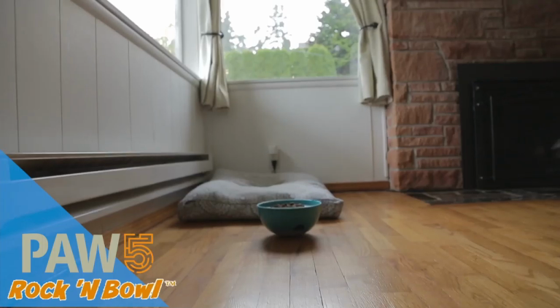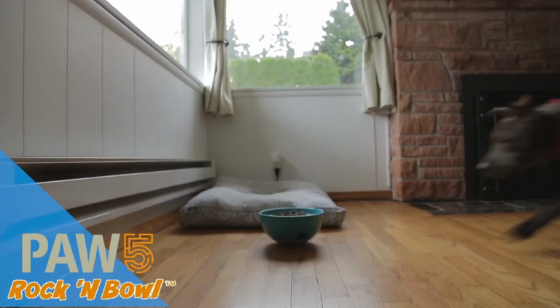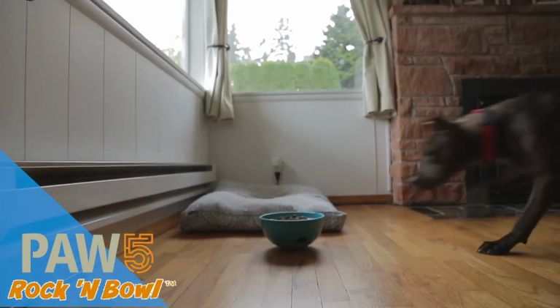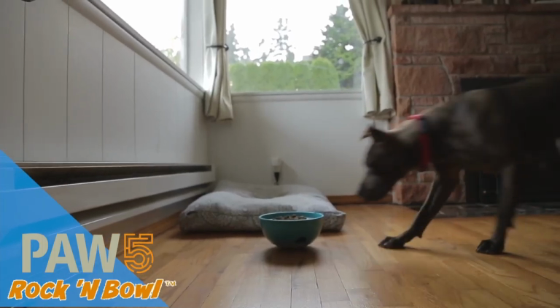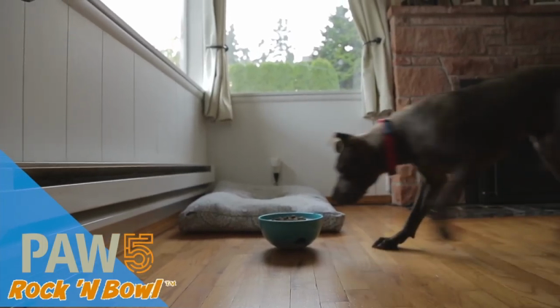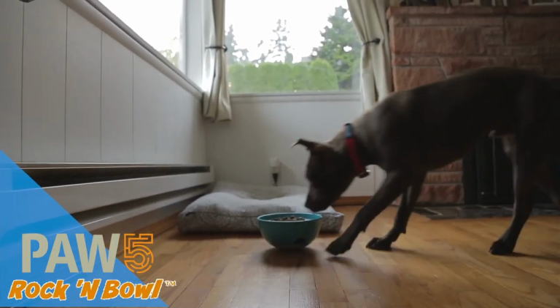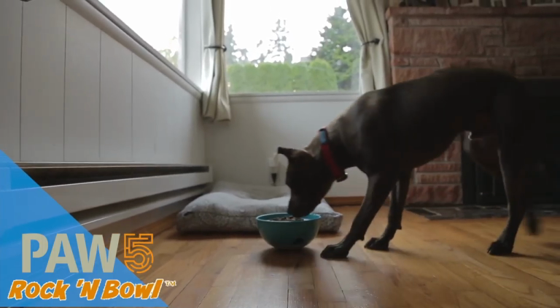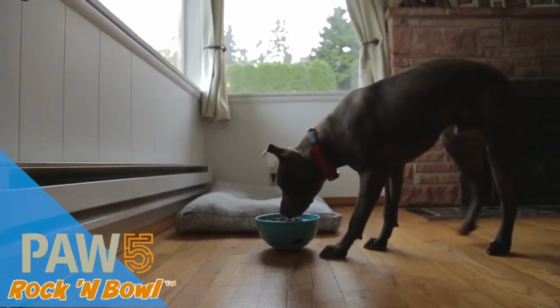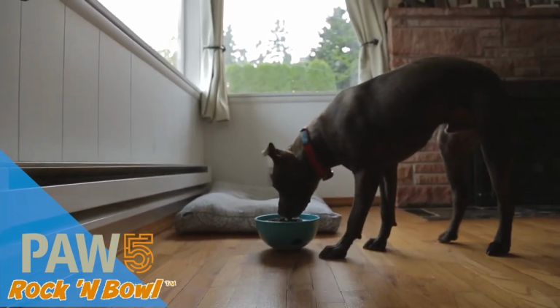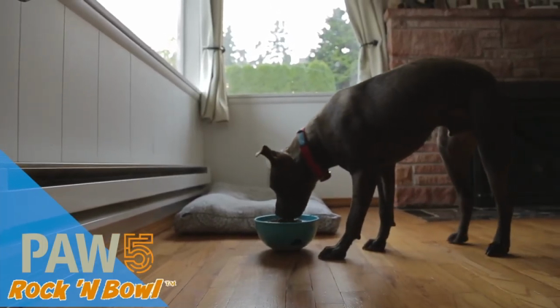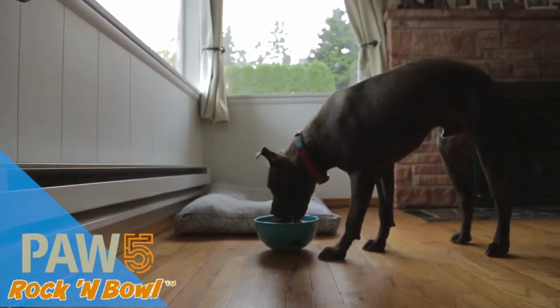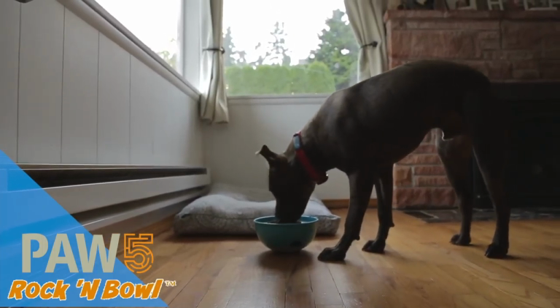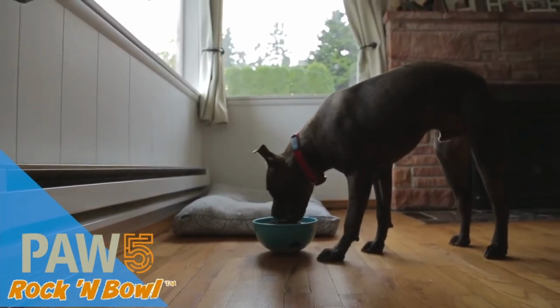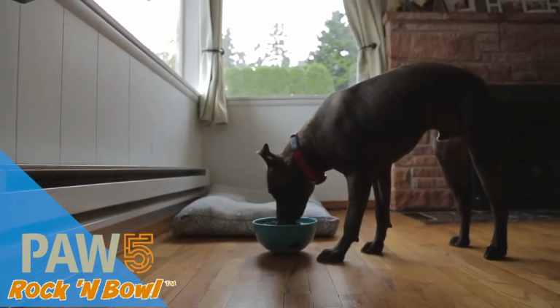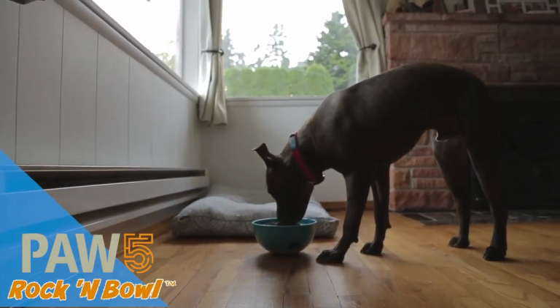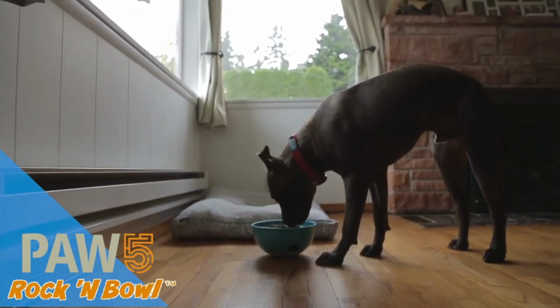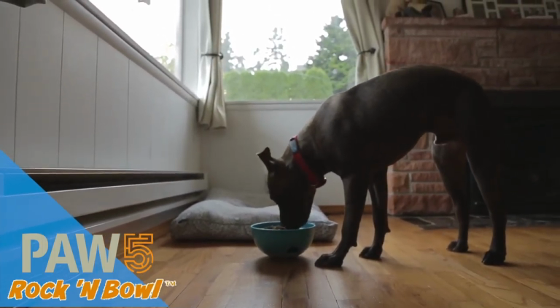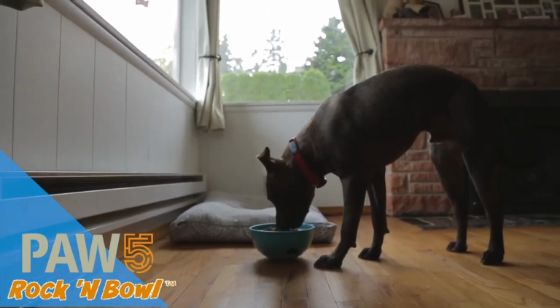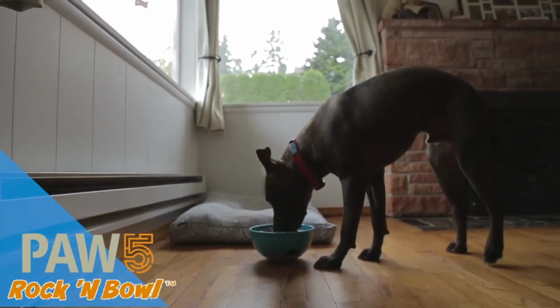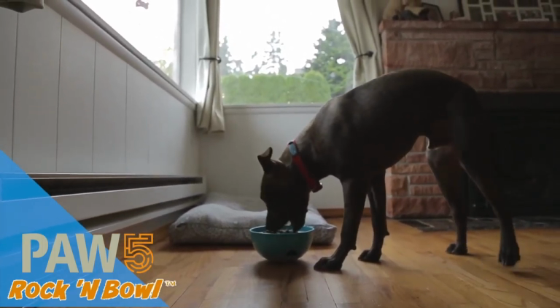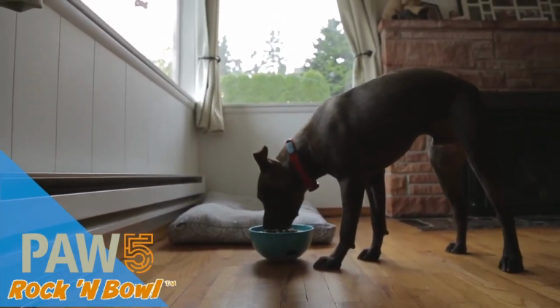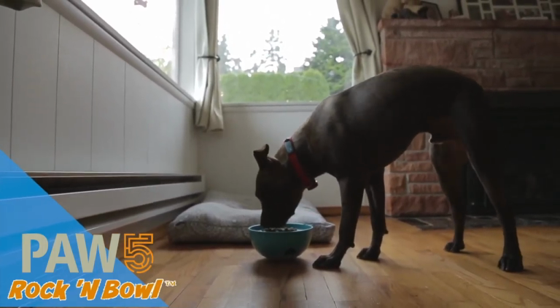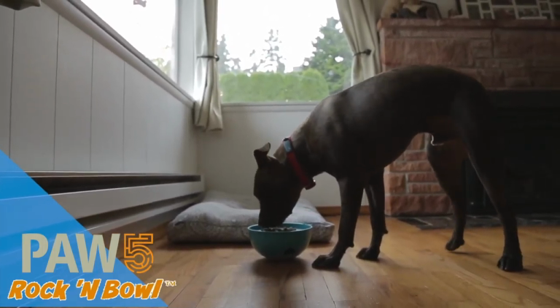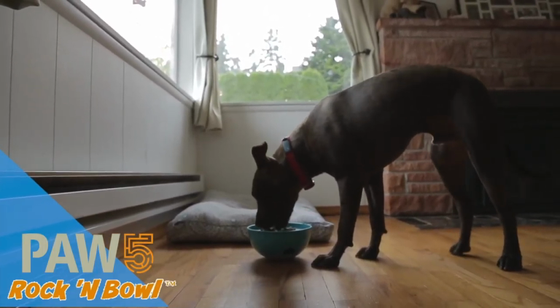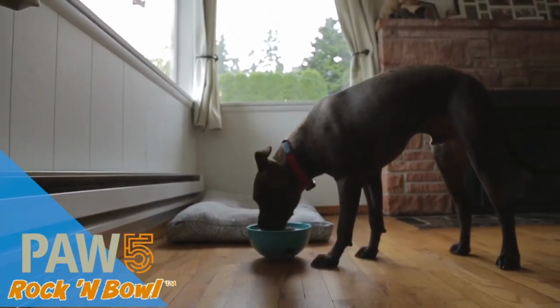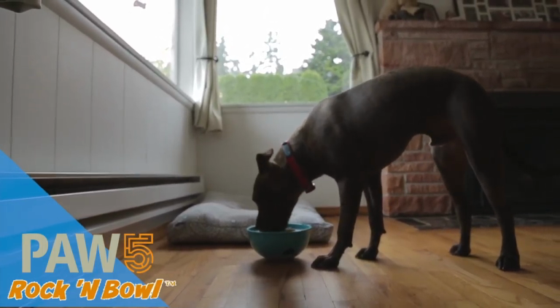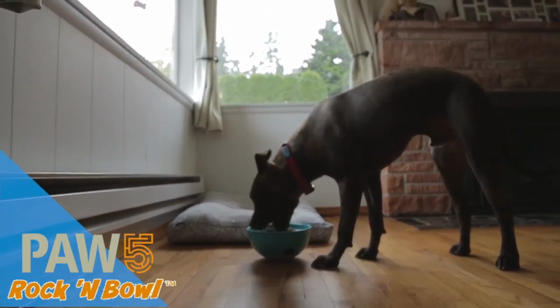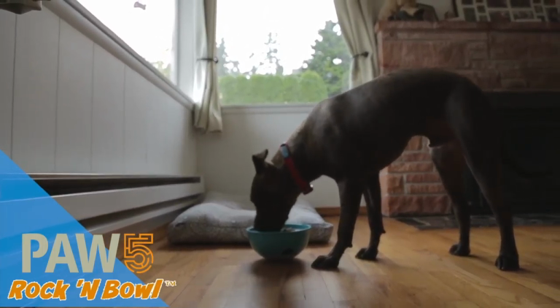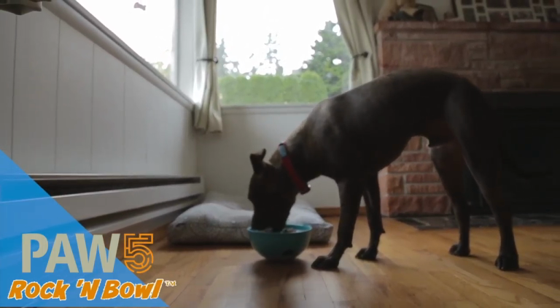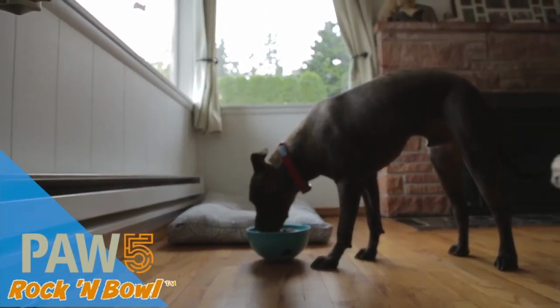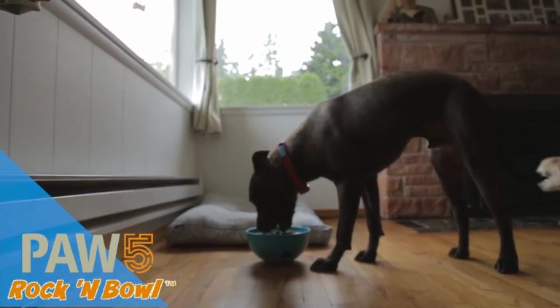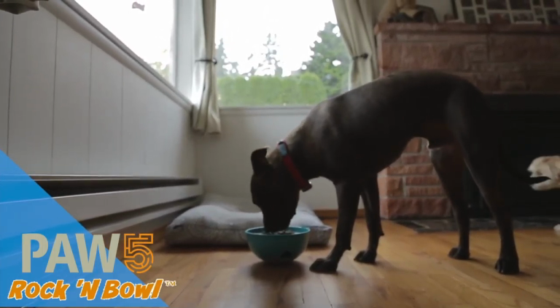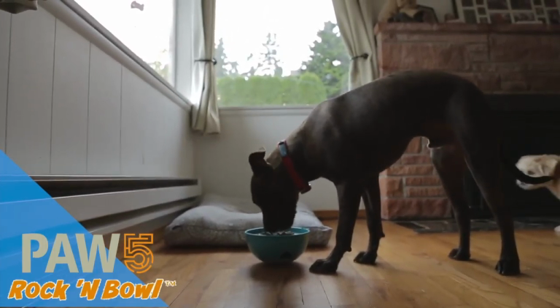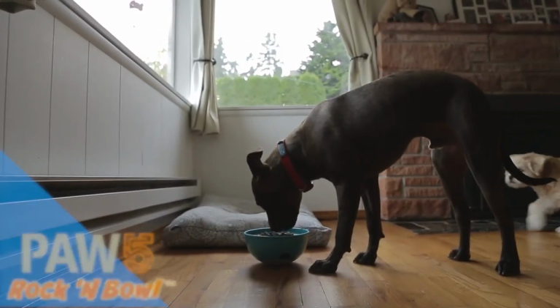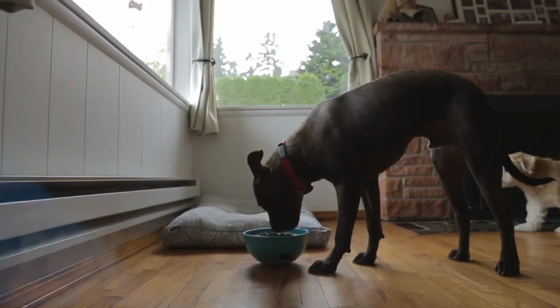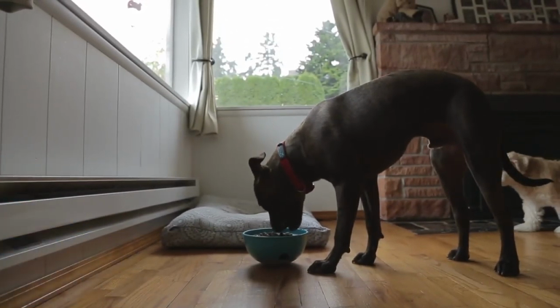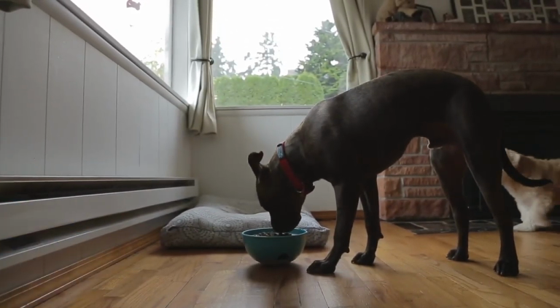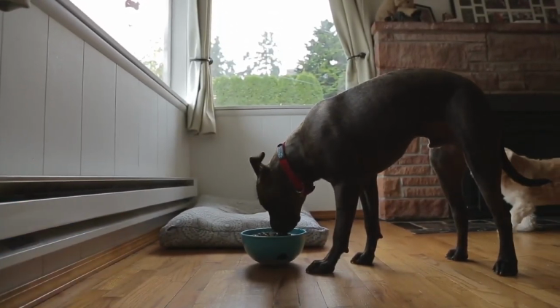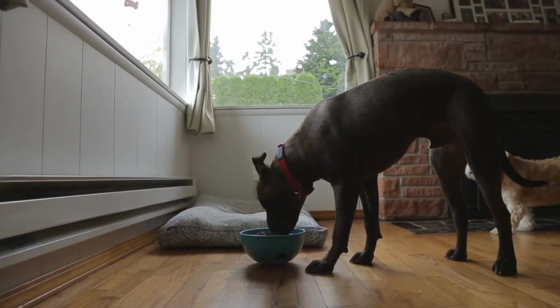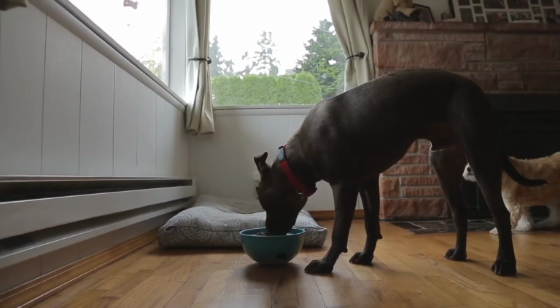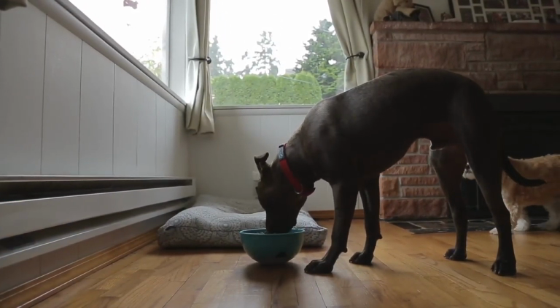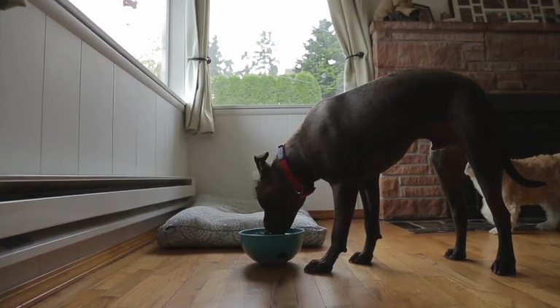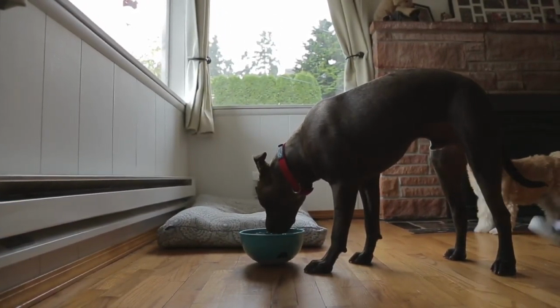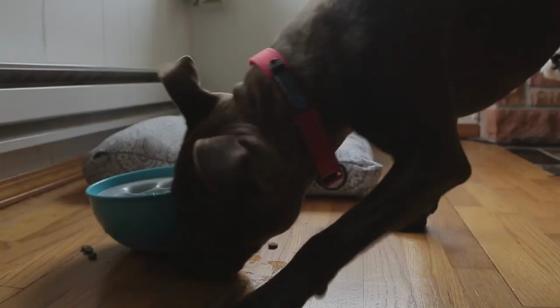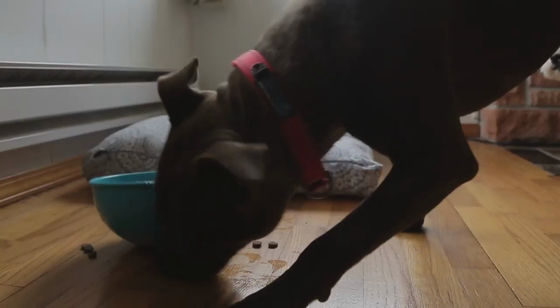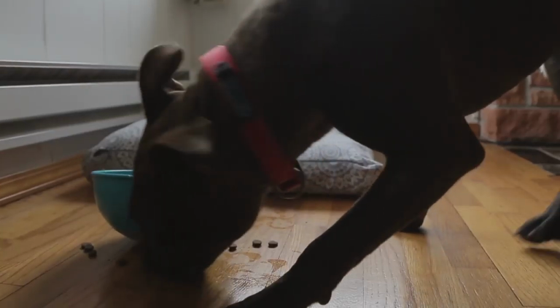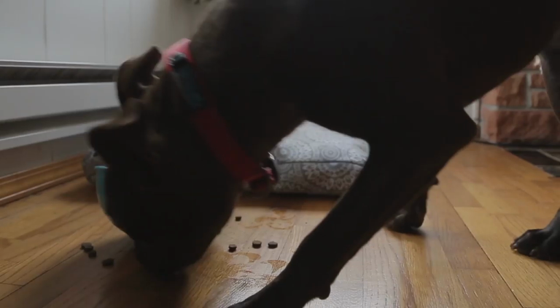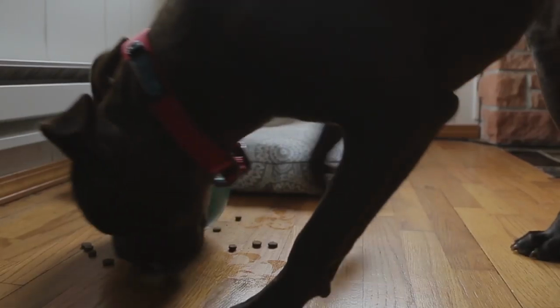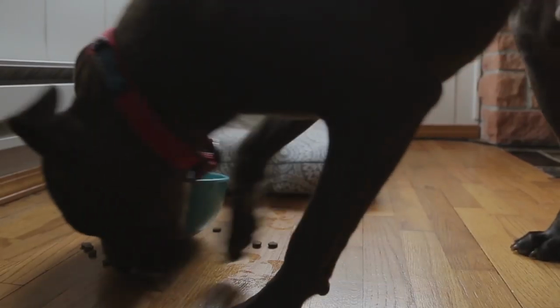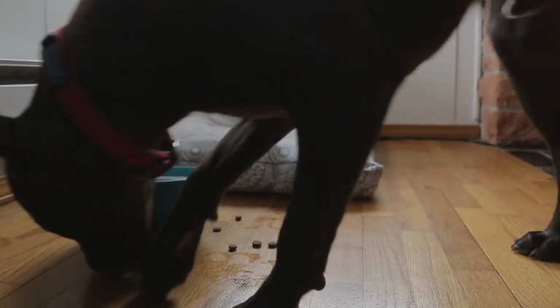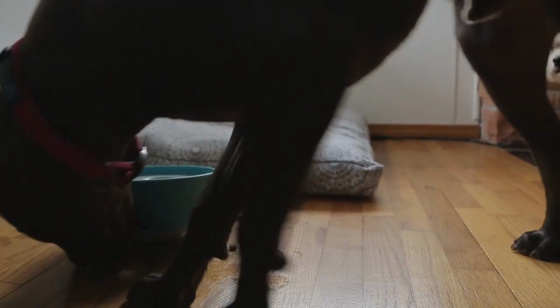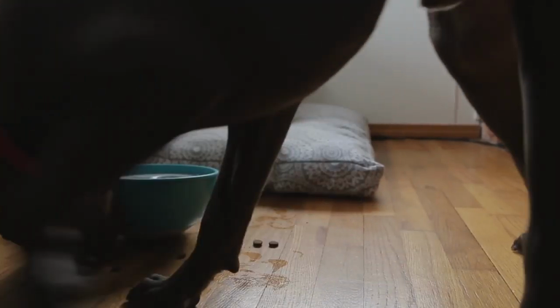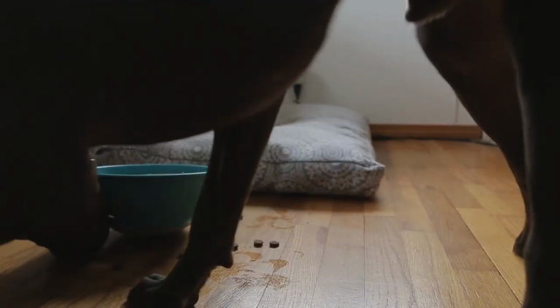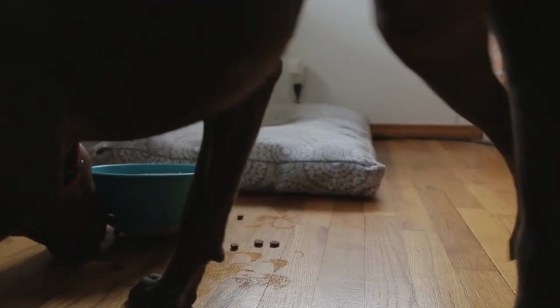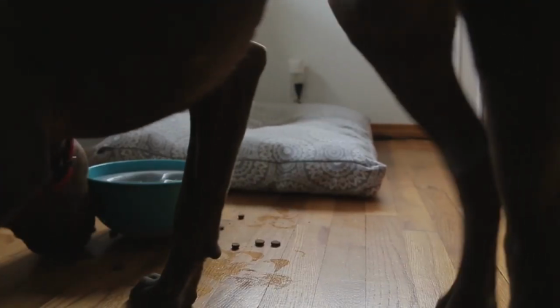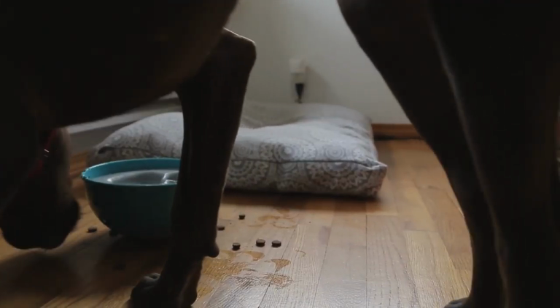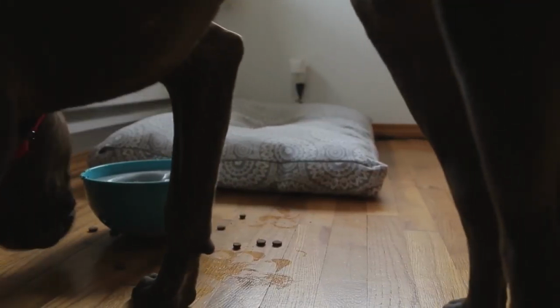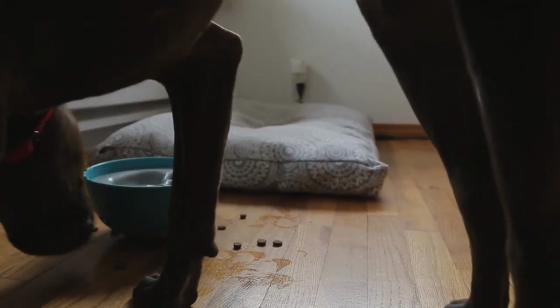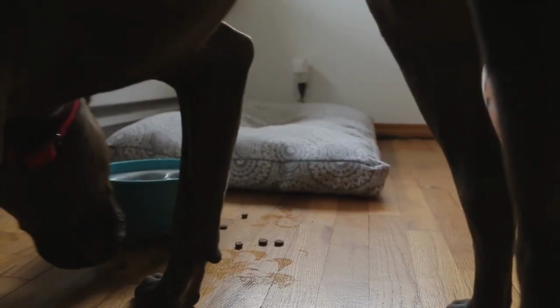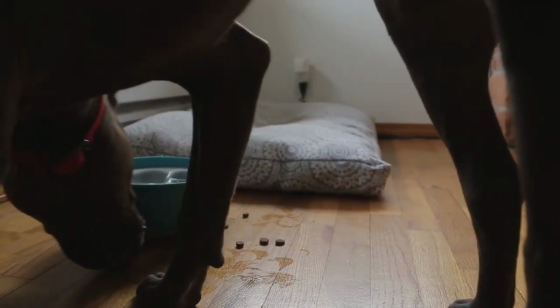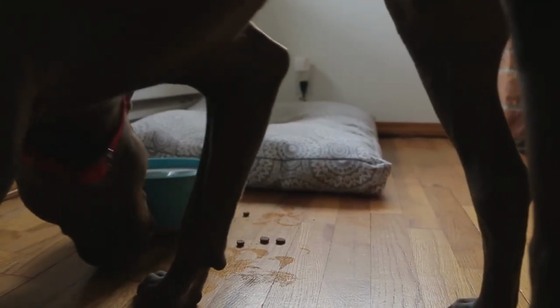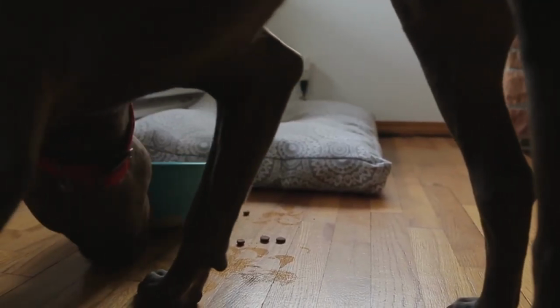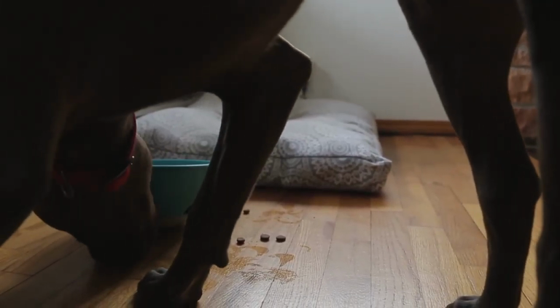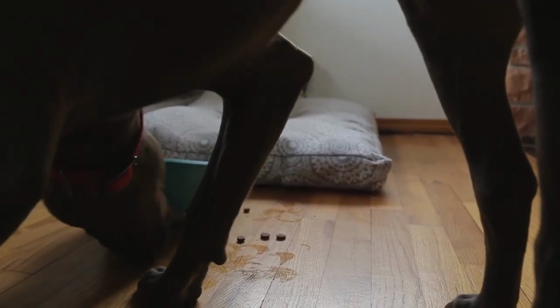A lot of unwanted behaviors arise from your dog being under-stimulated. The best thing you can do is offer an active toy during feeding.